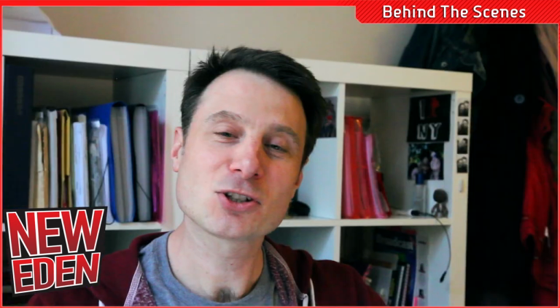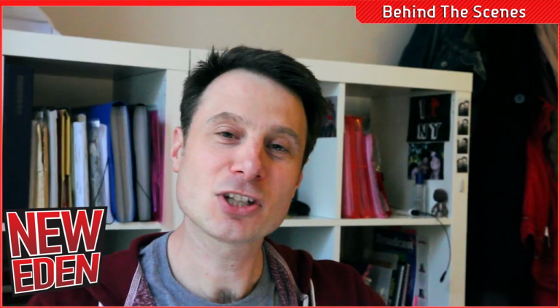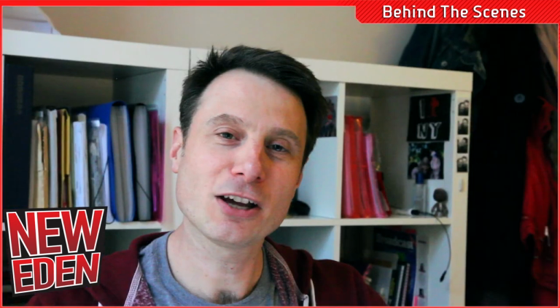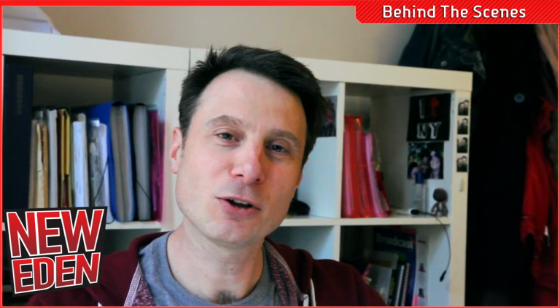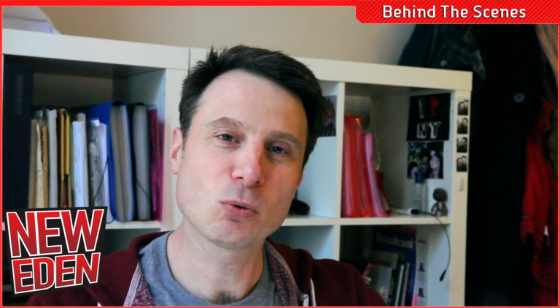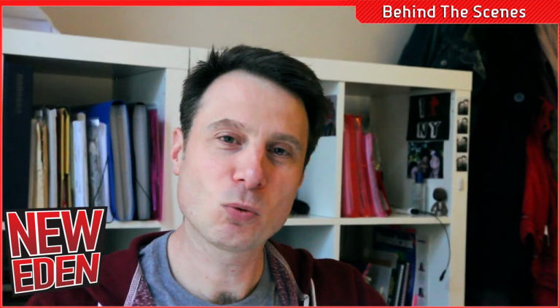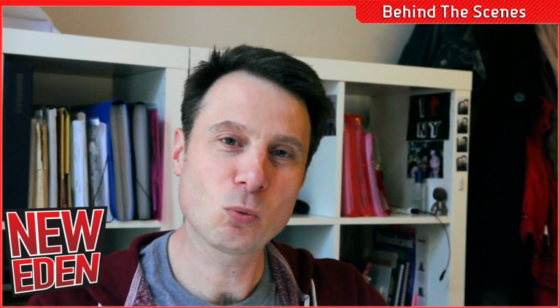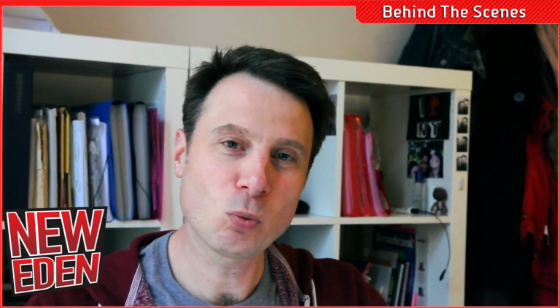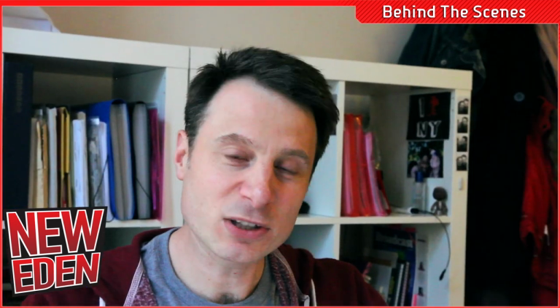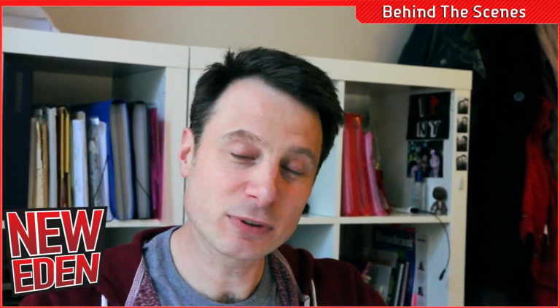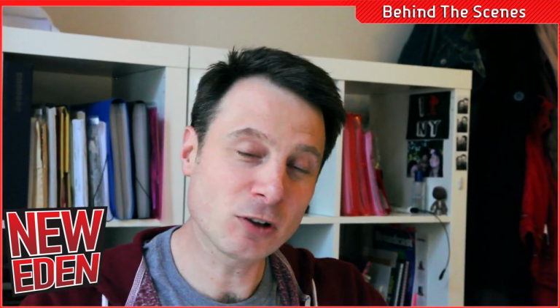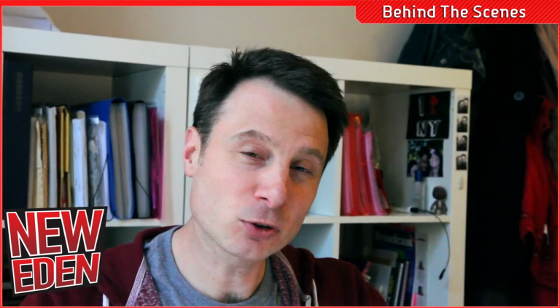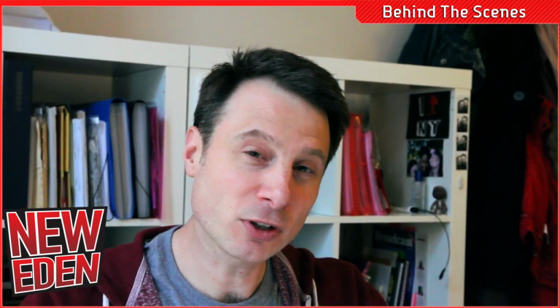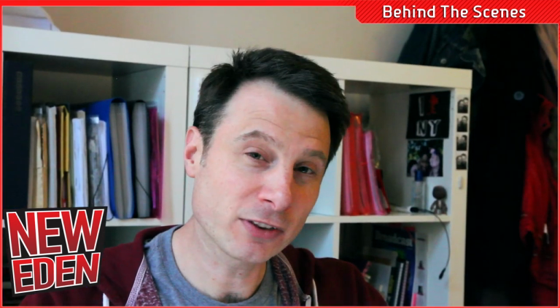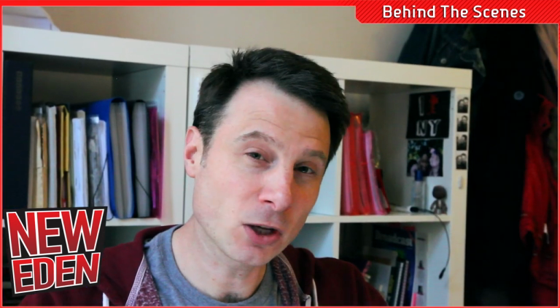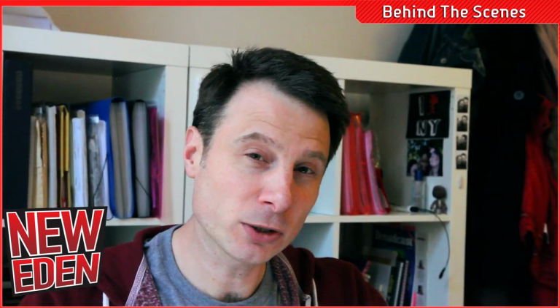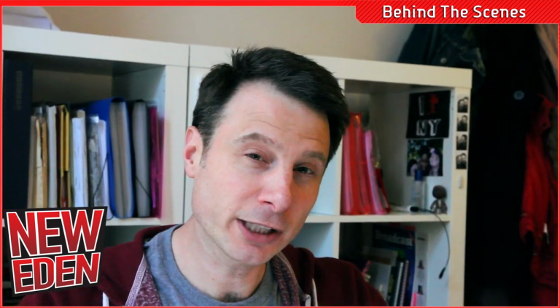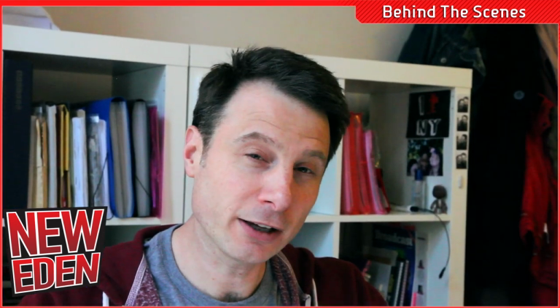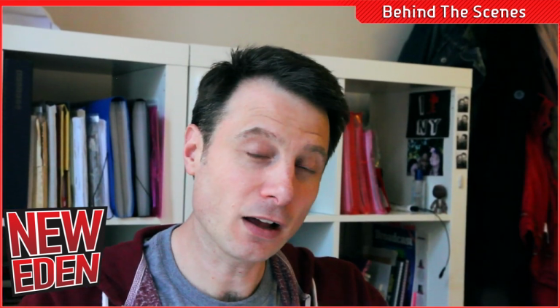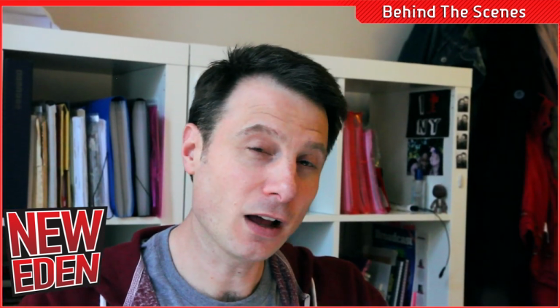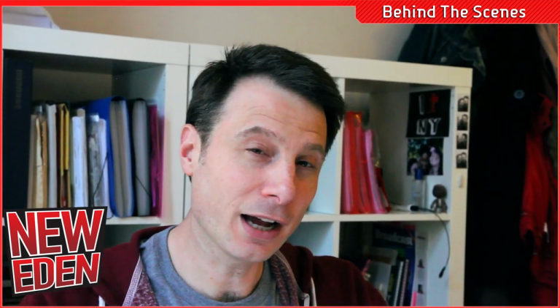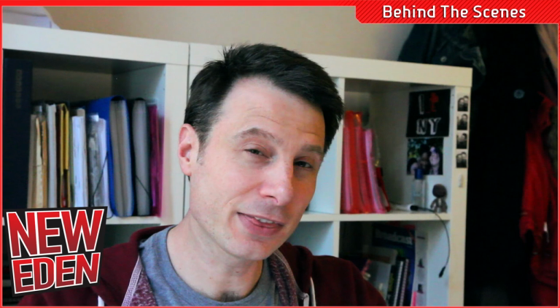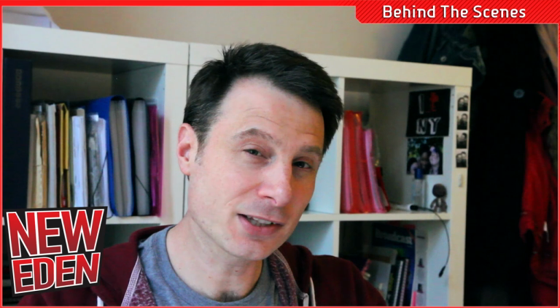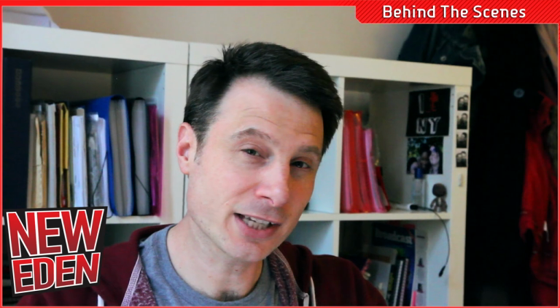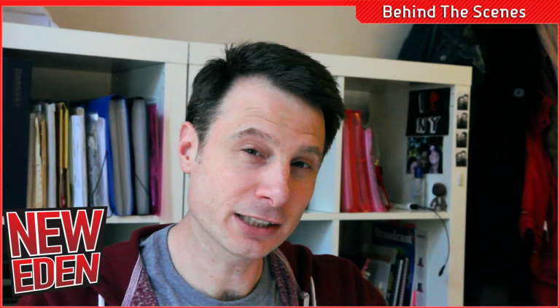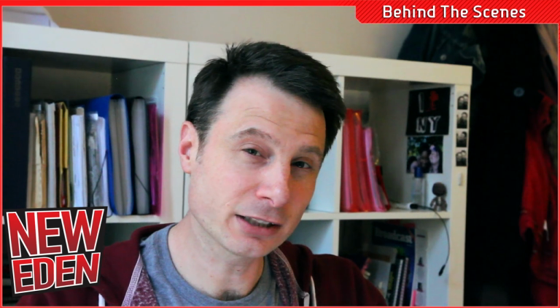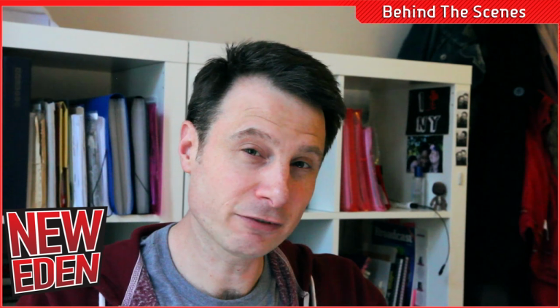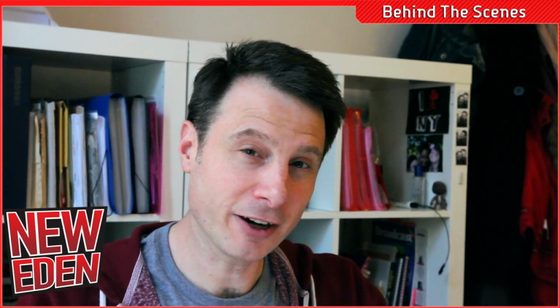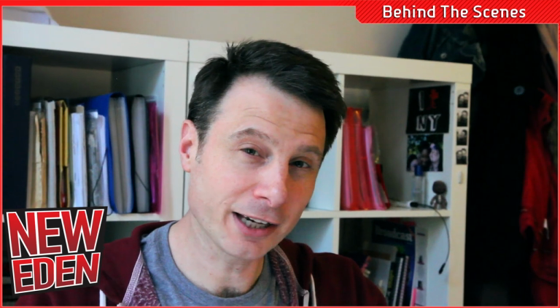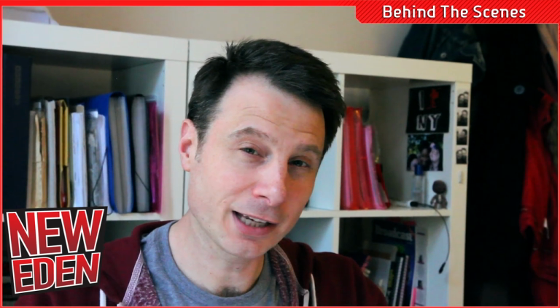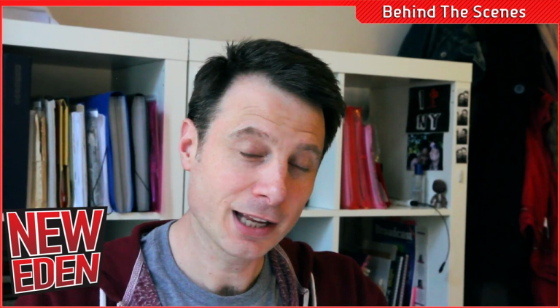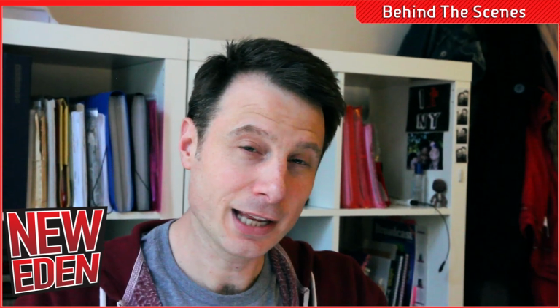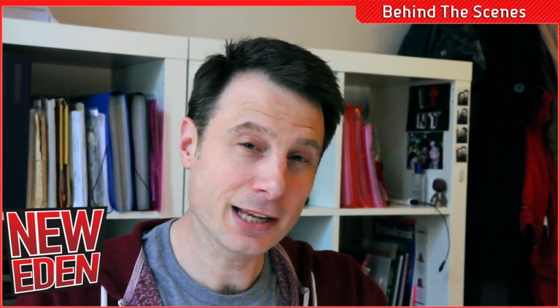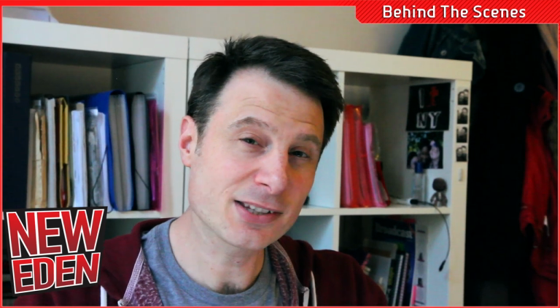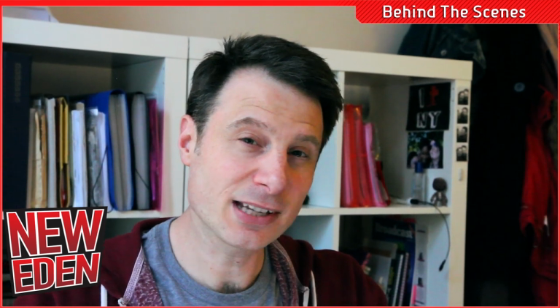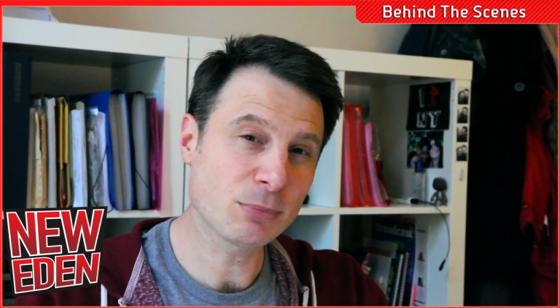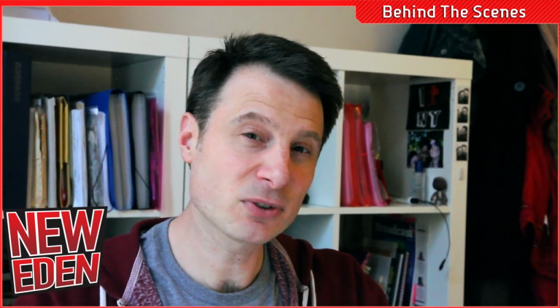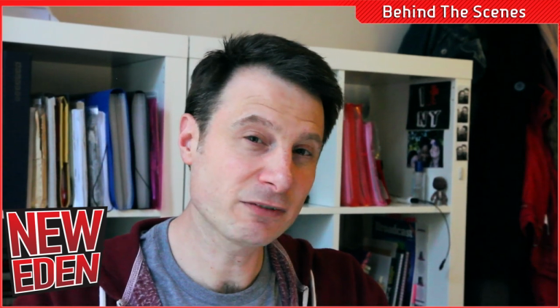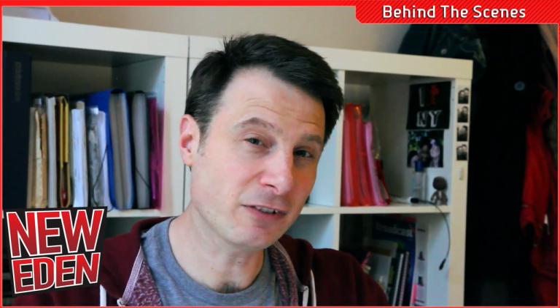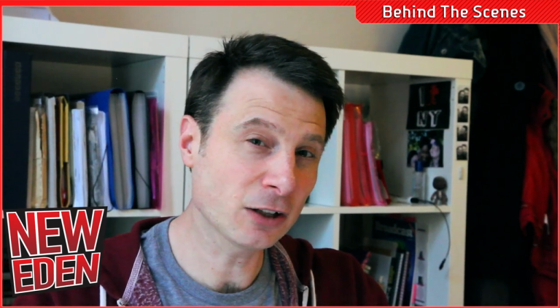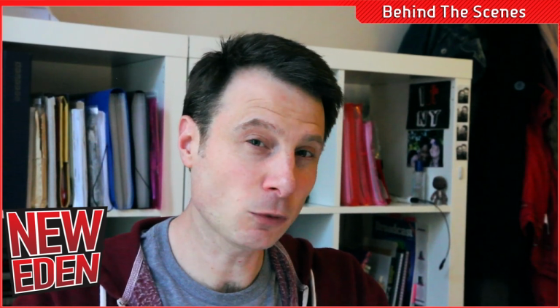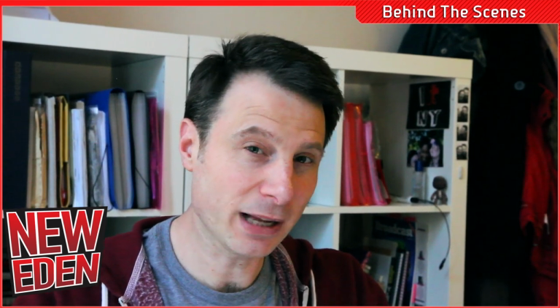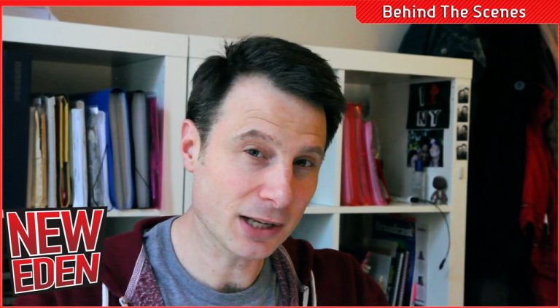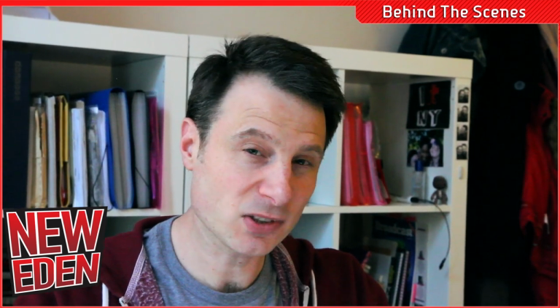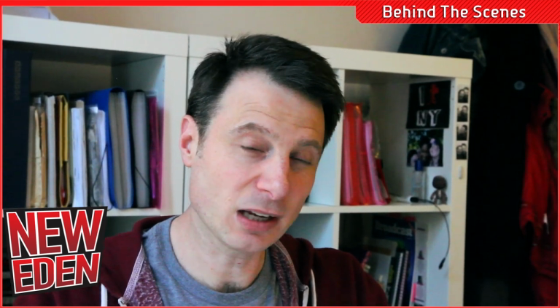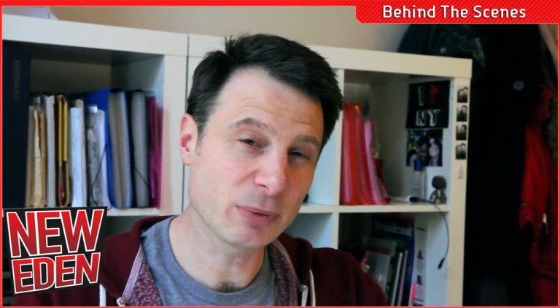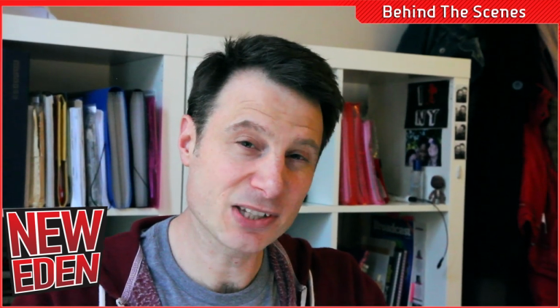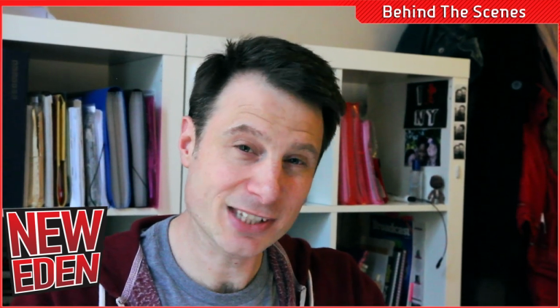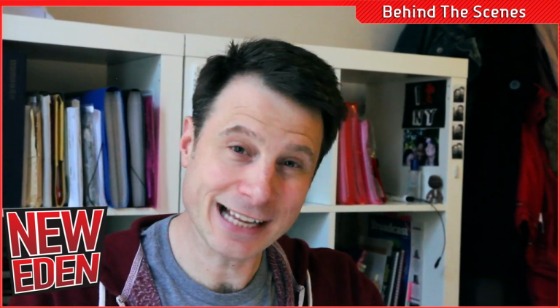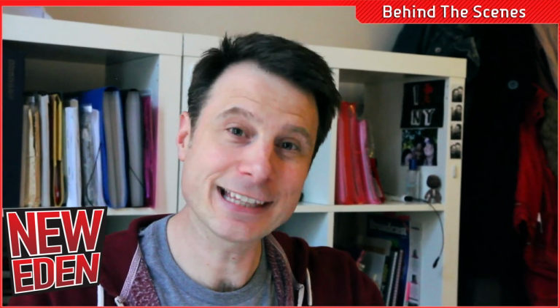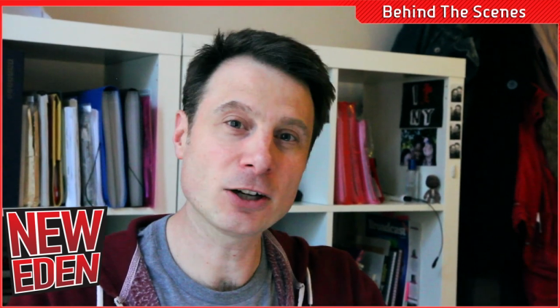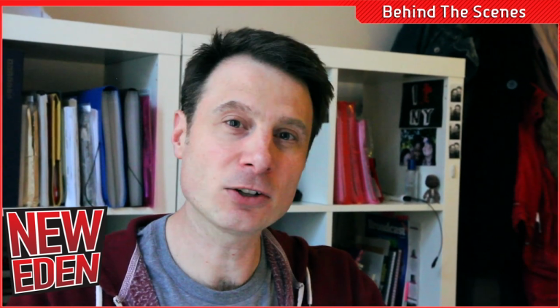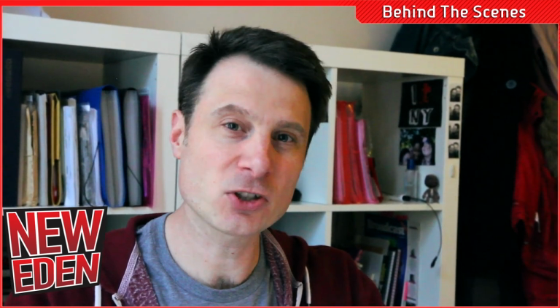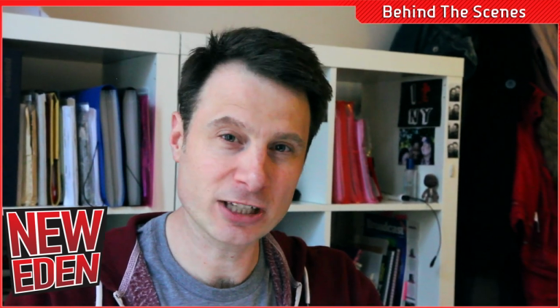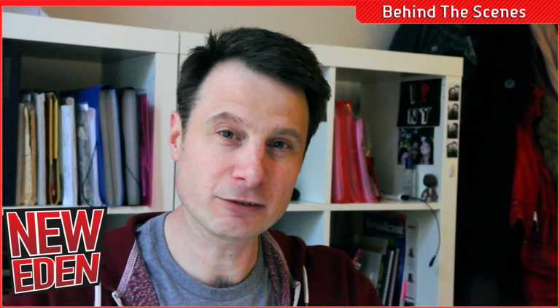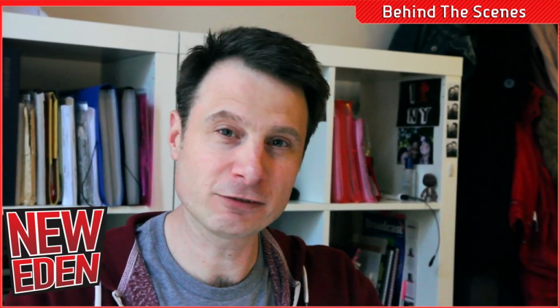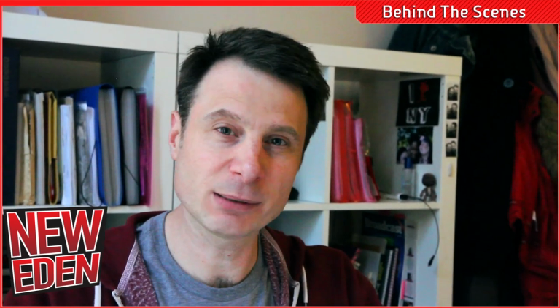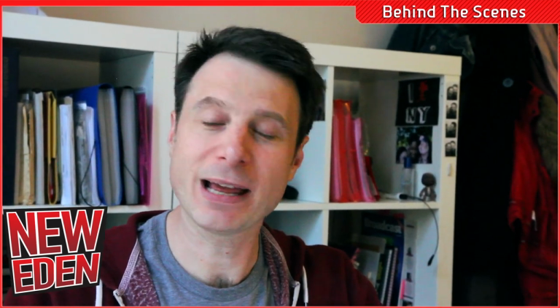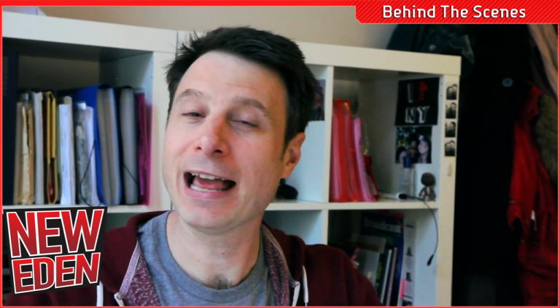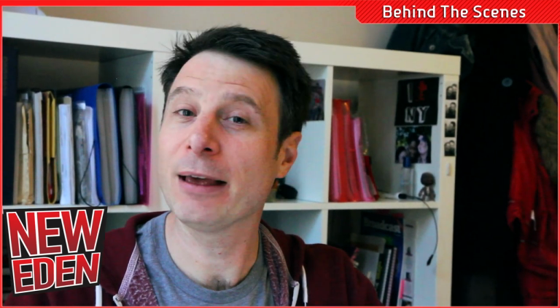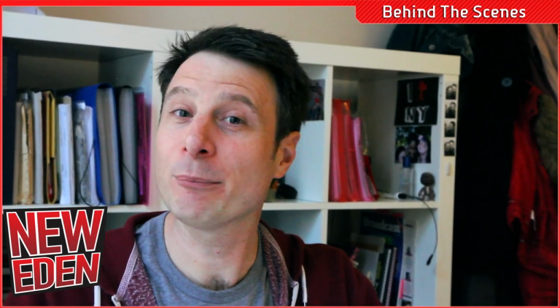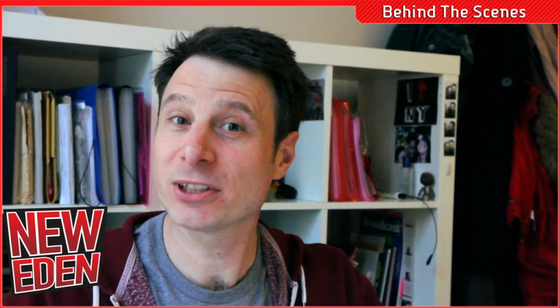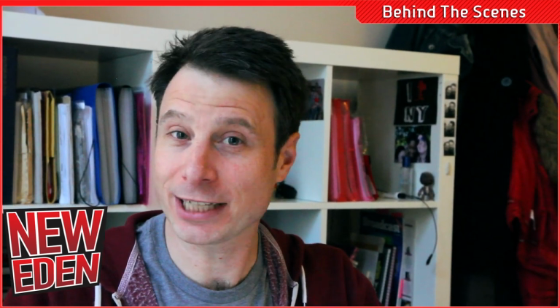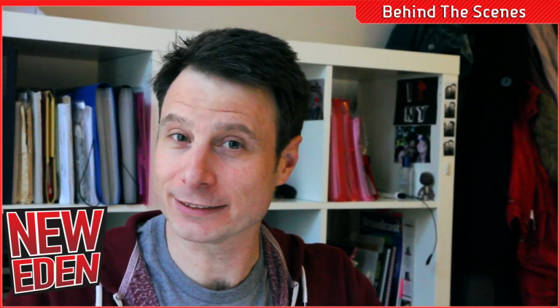Once we've locked off the audio, I then send it to Frank. He assembles the final master and we send that on to Channel Flip and we're done.